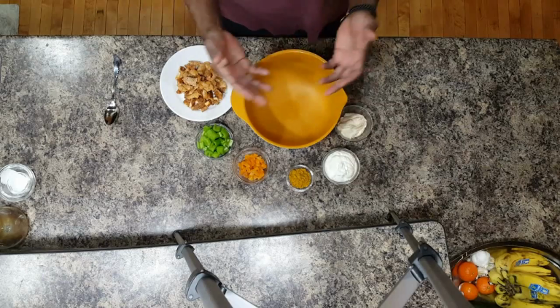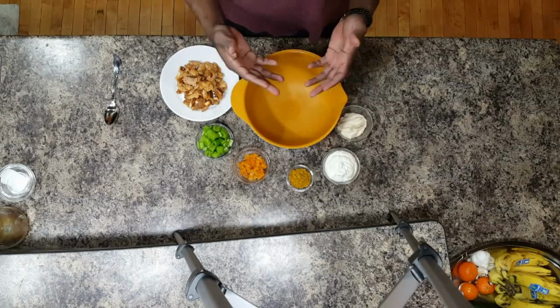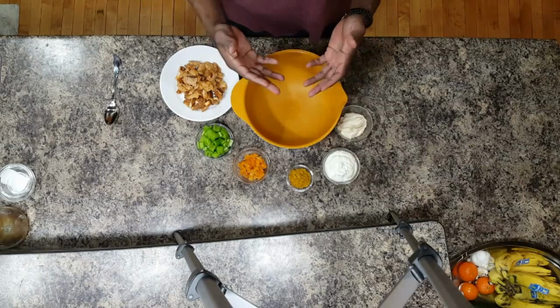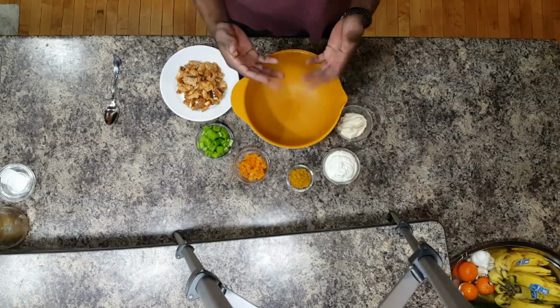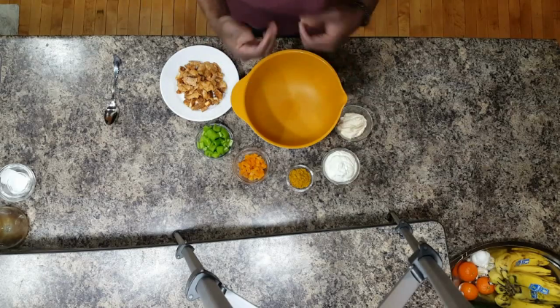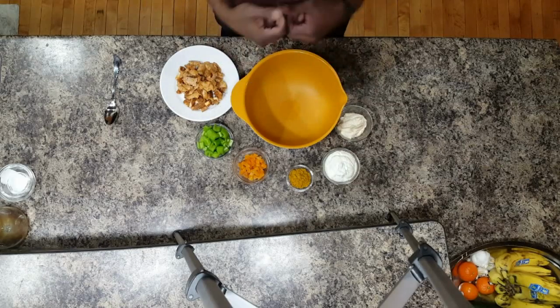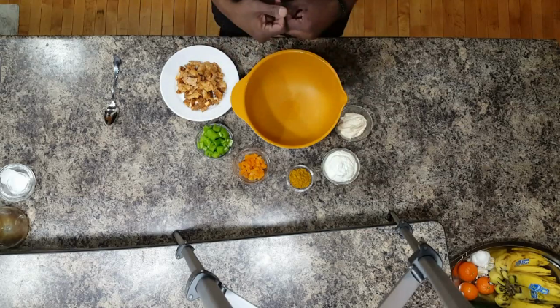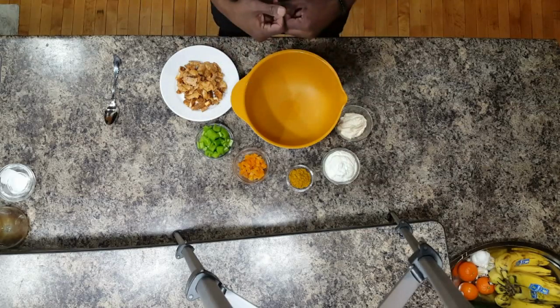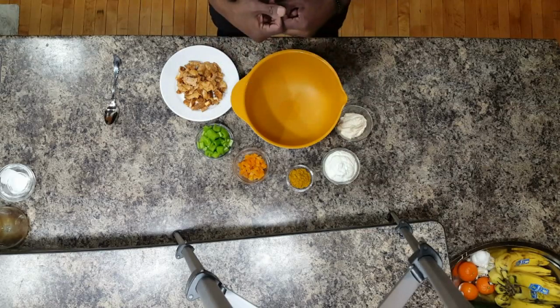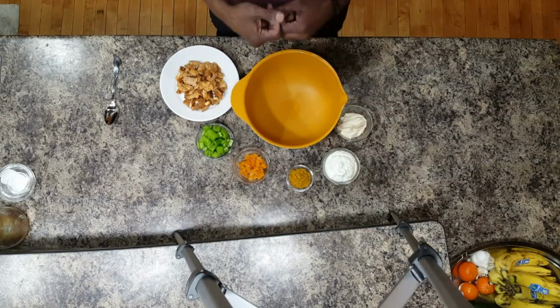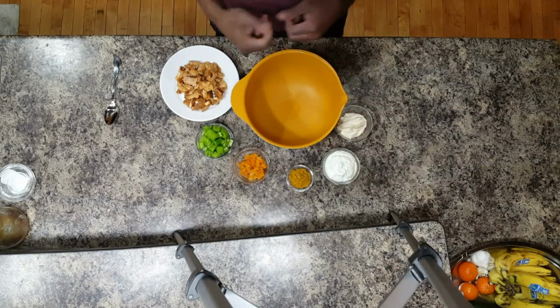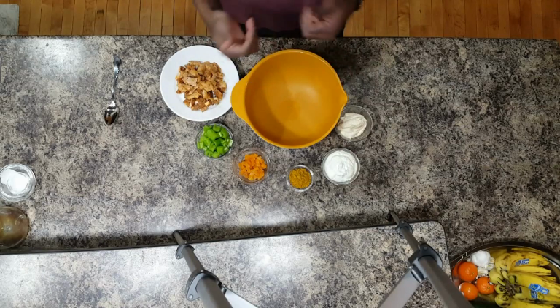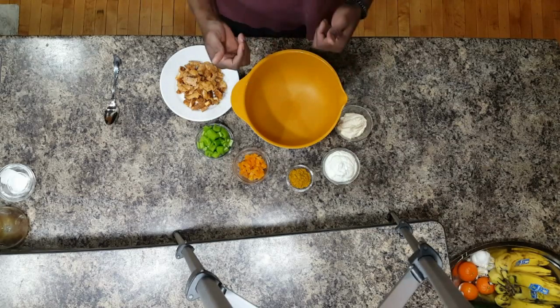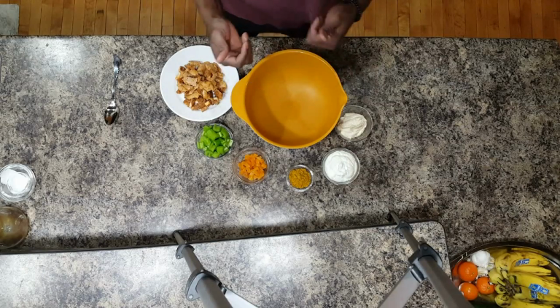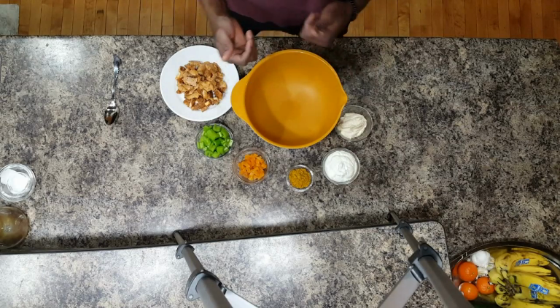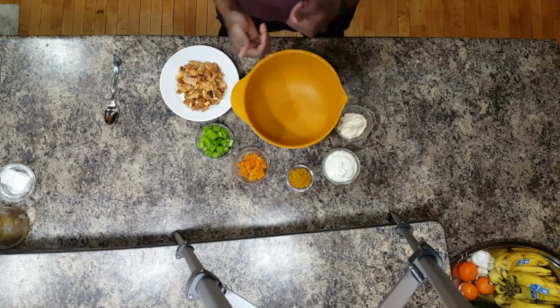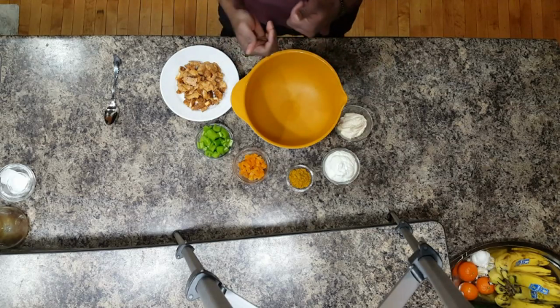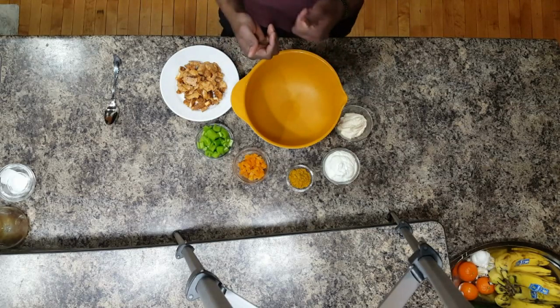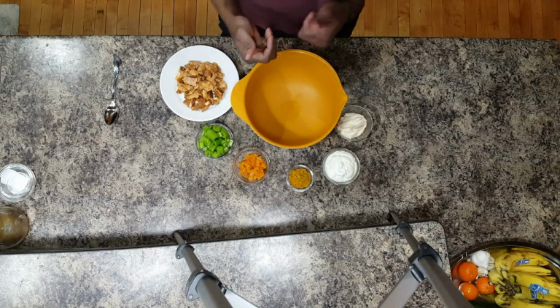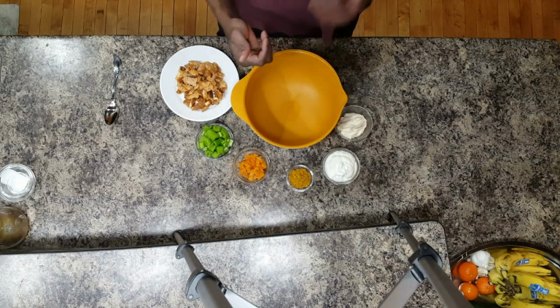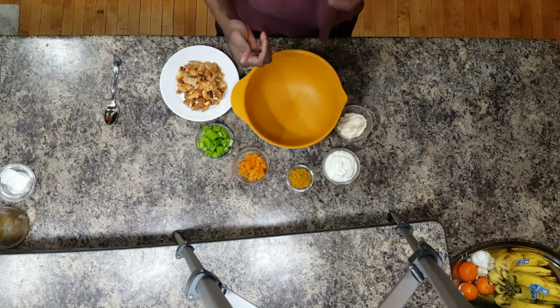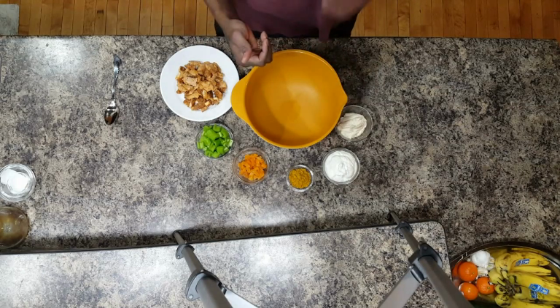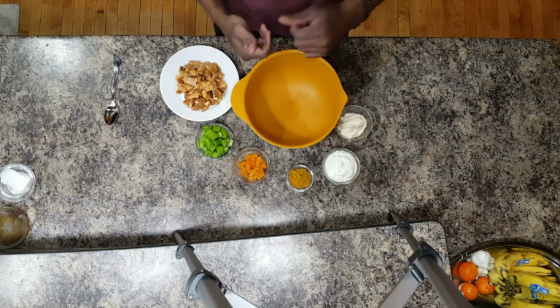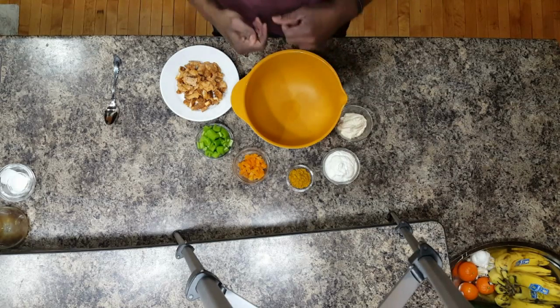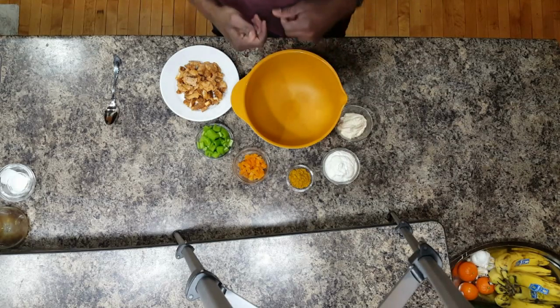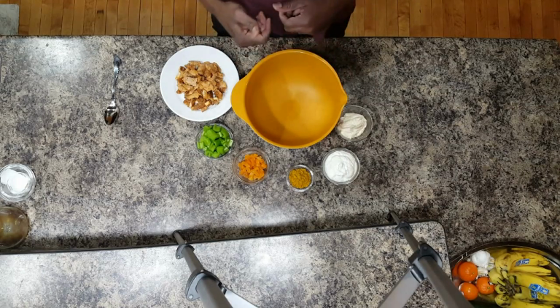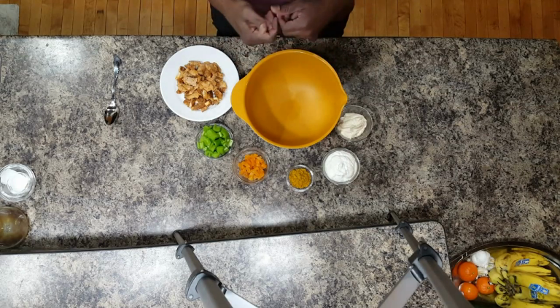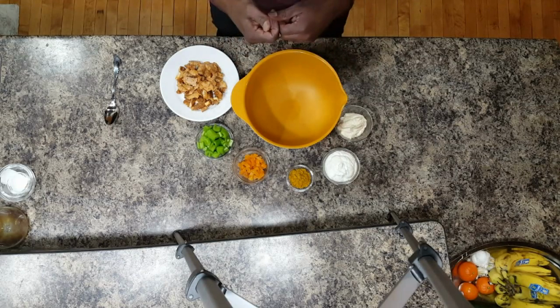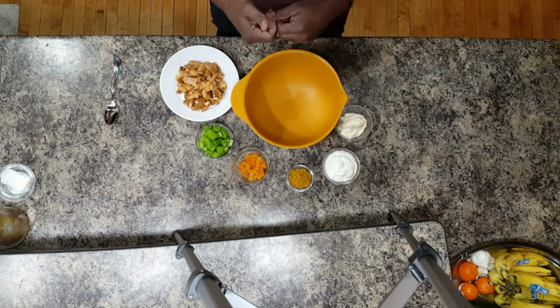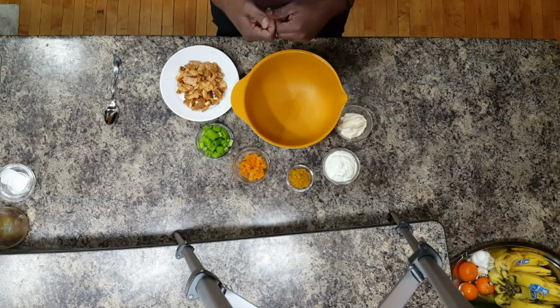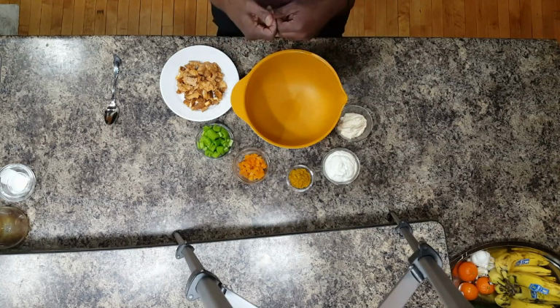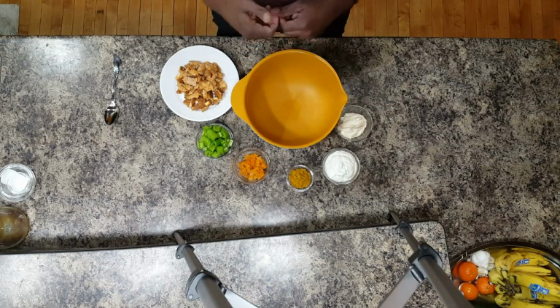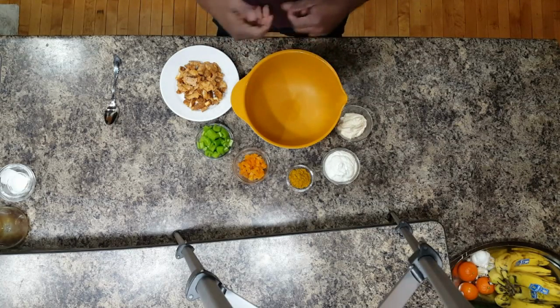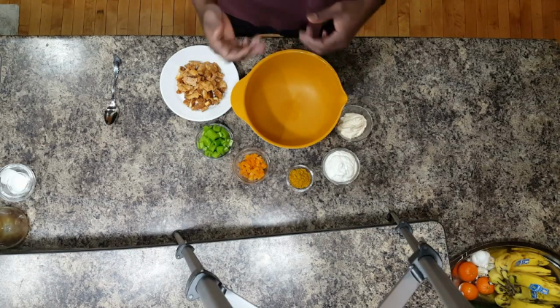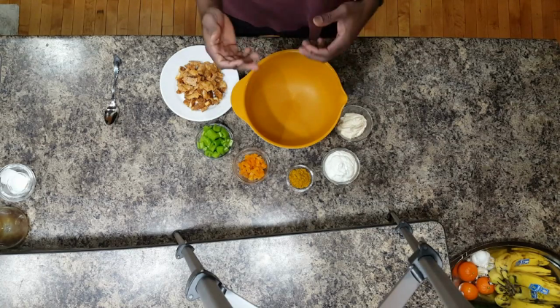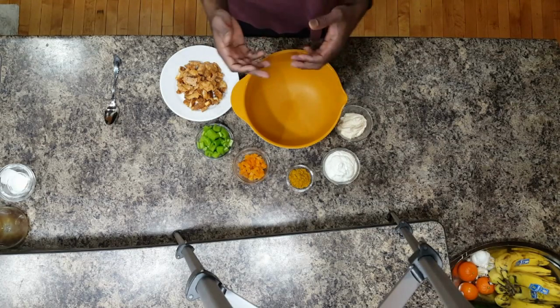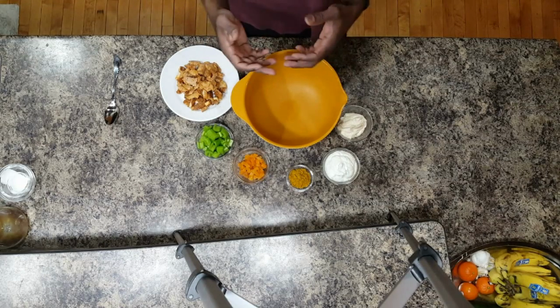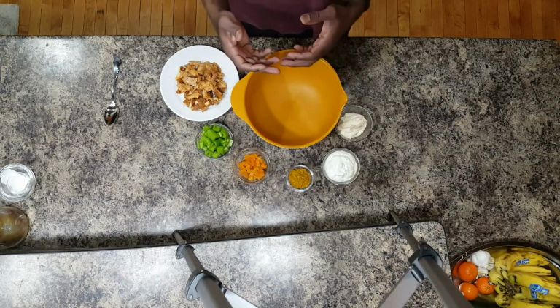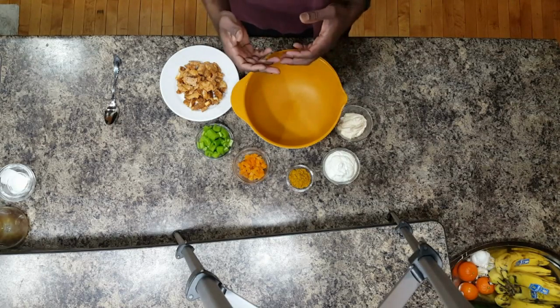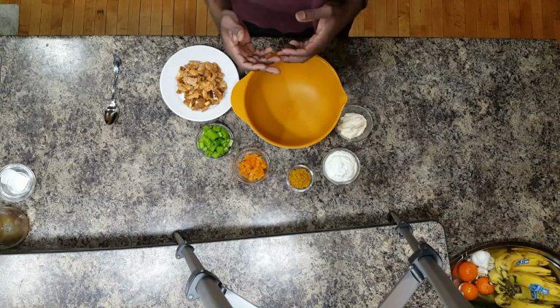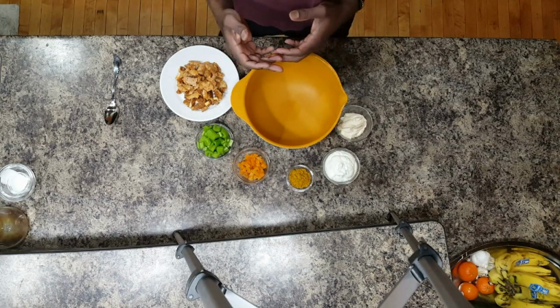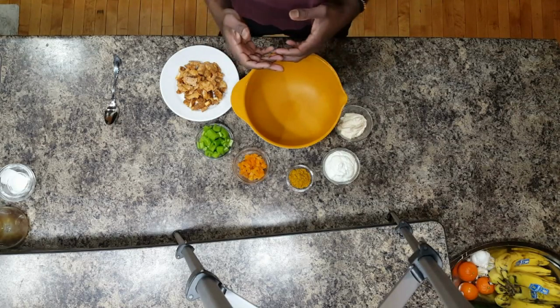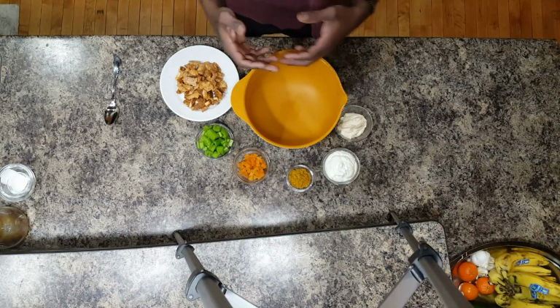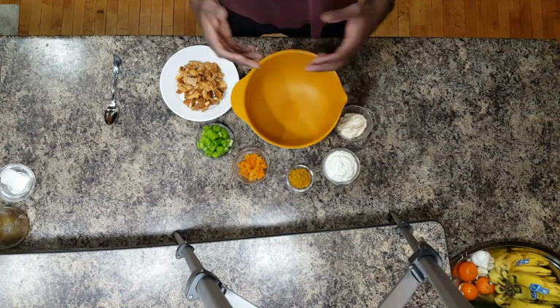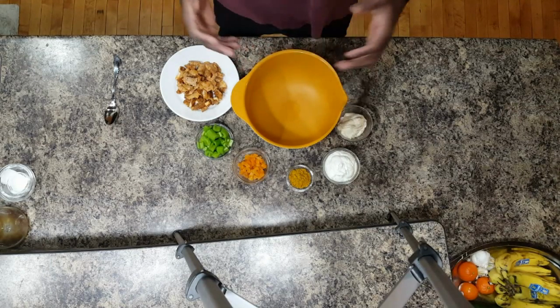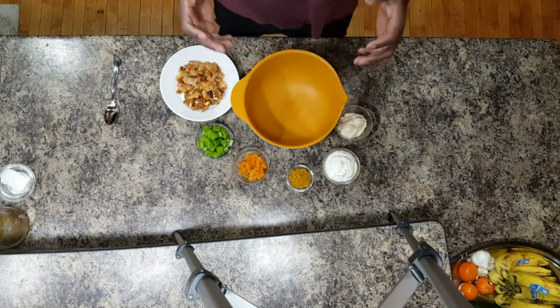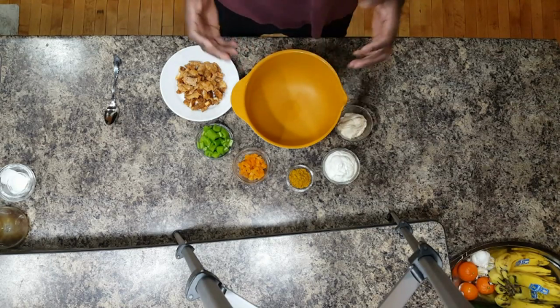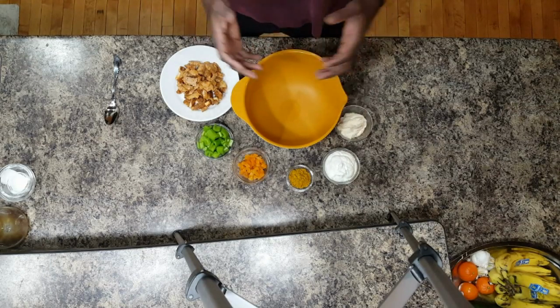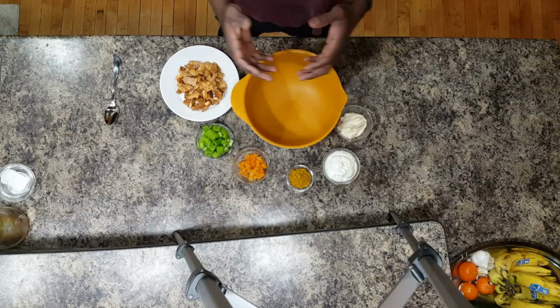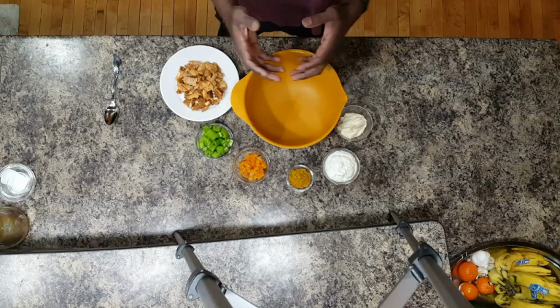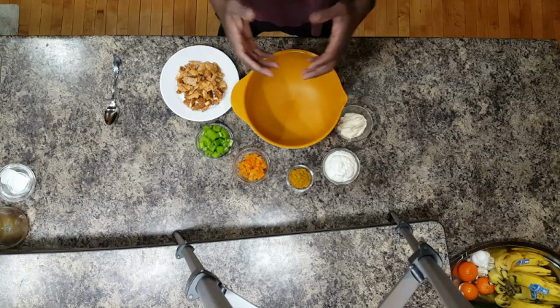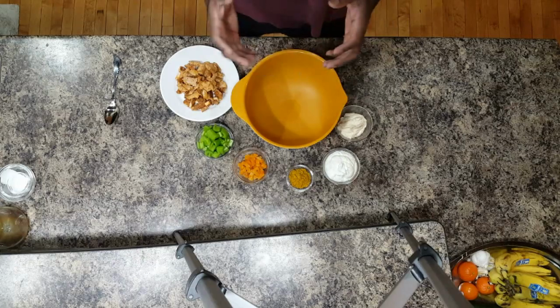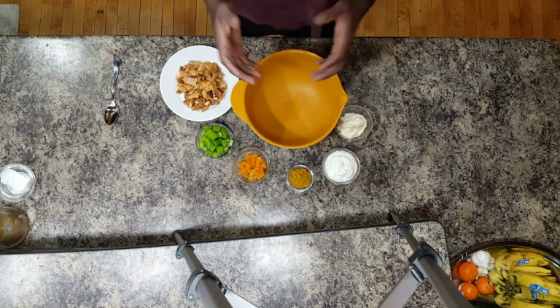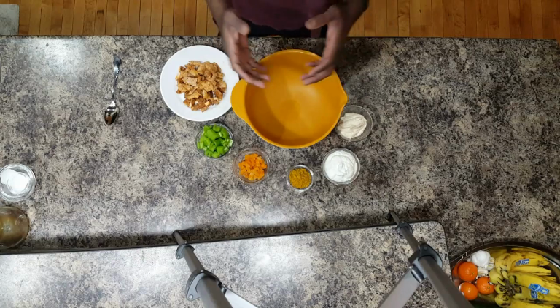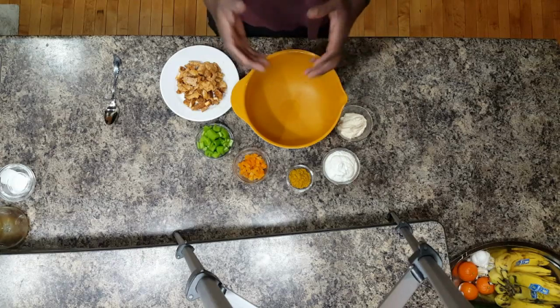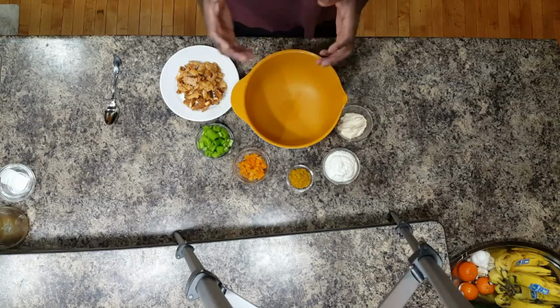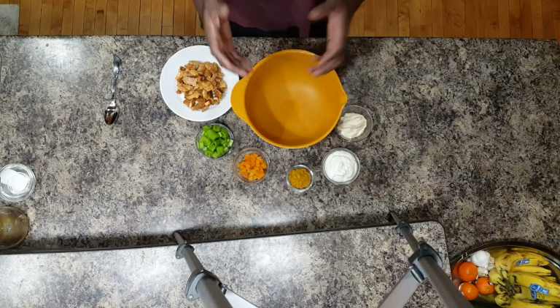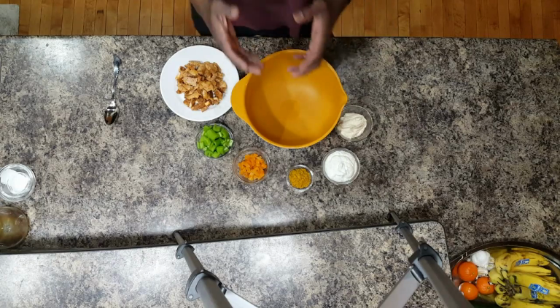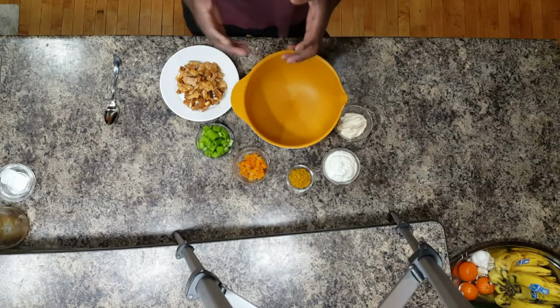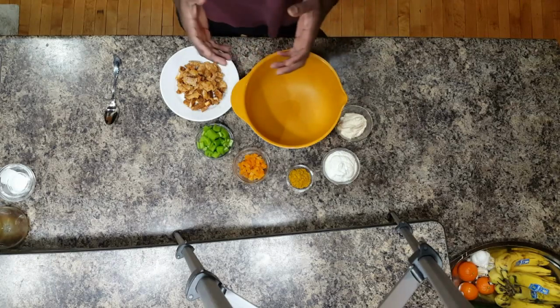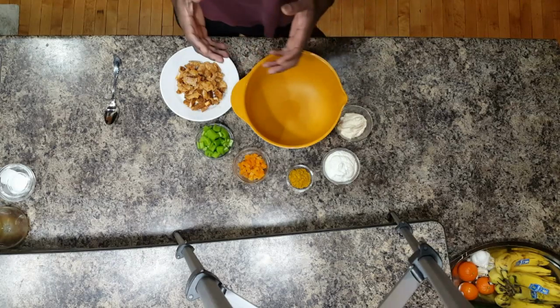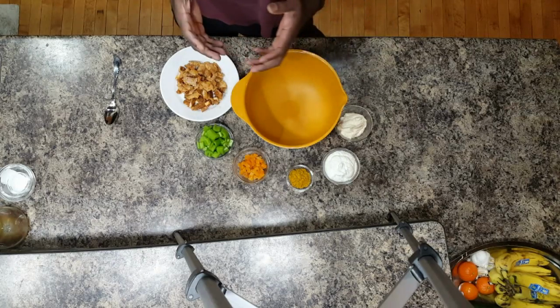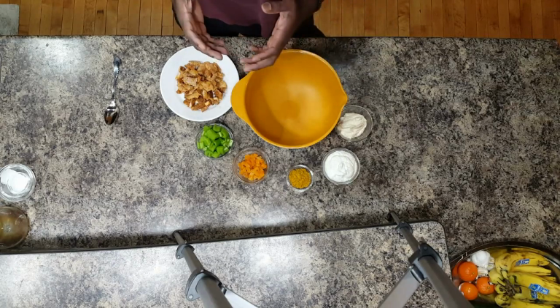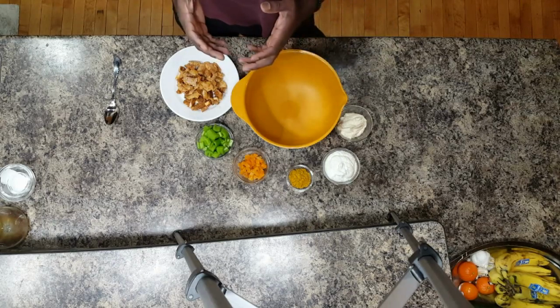How you guys doing? It's Robert with Rome Functional Fitness and Food. Today we're making a creamy curry chicken salad.